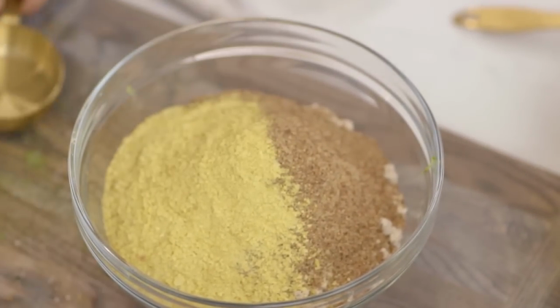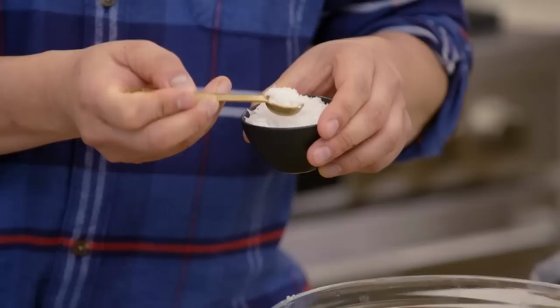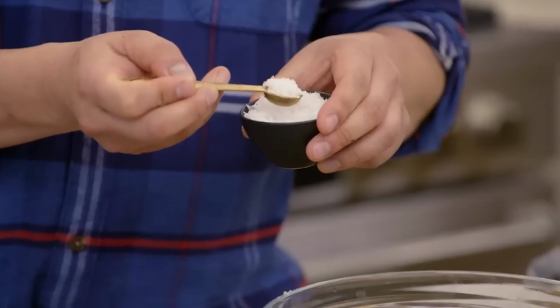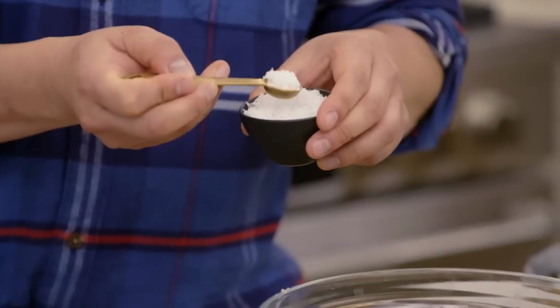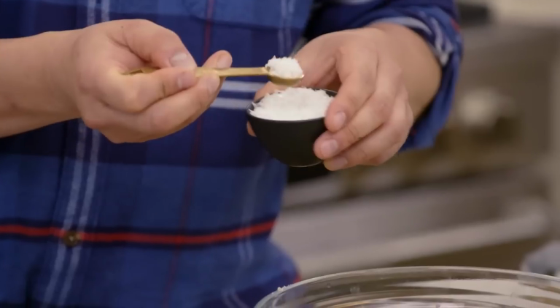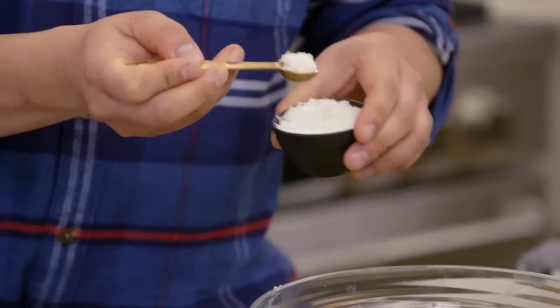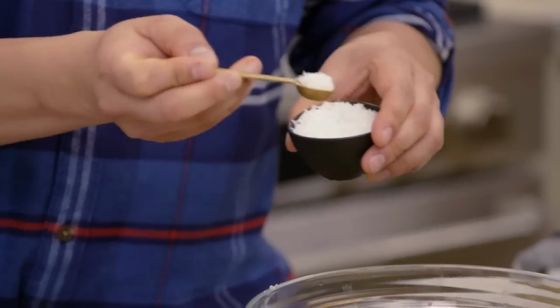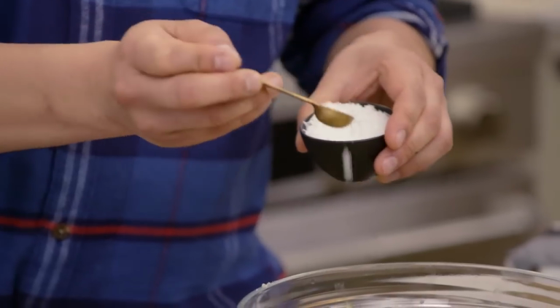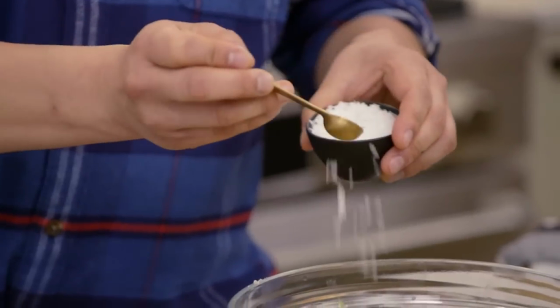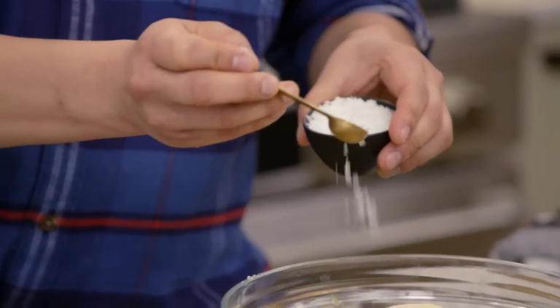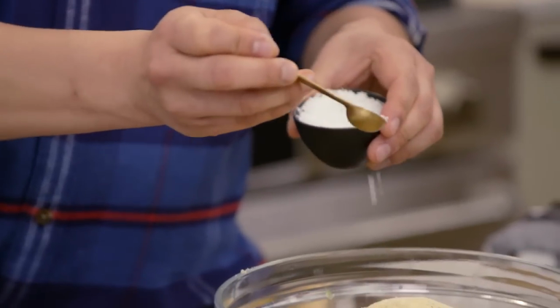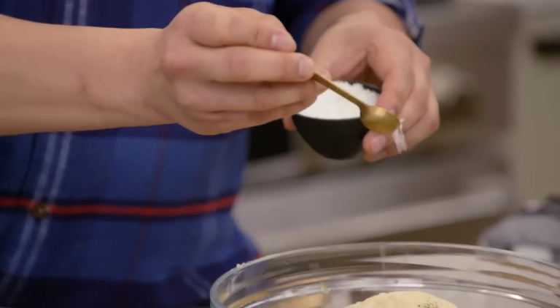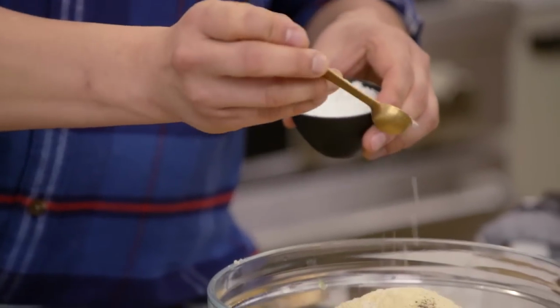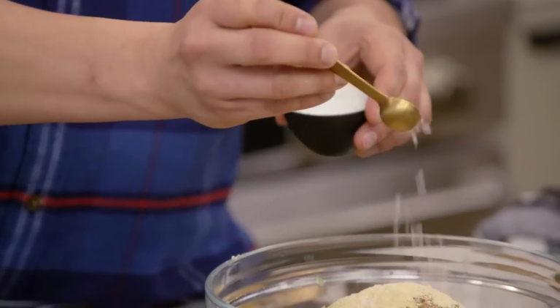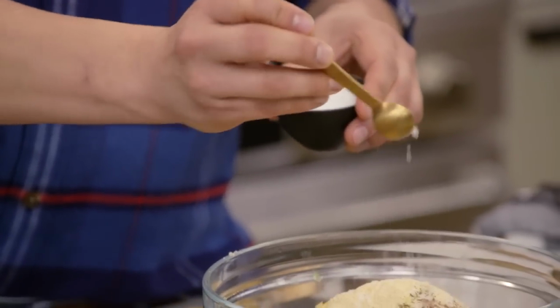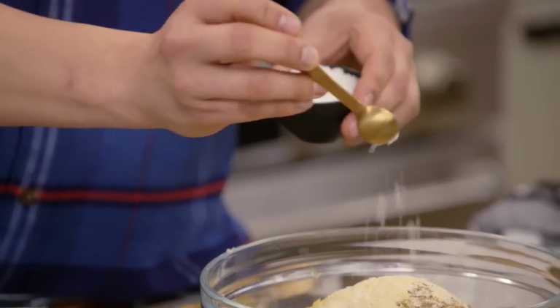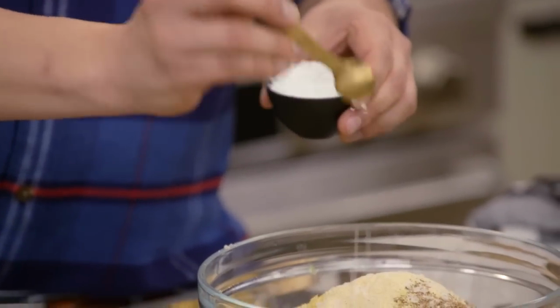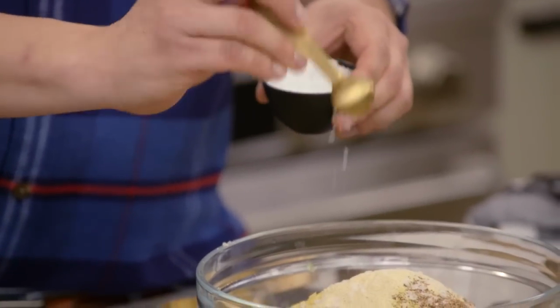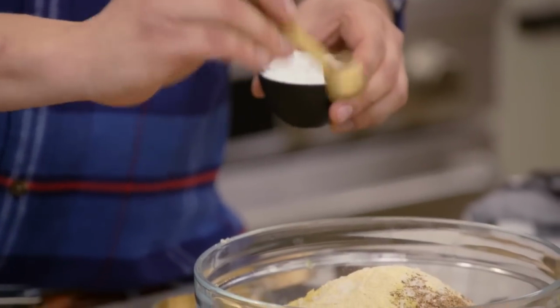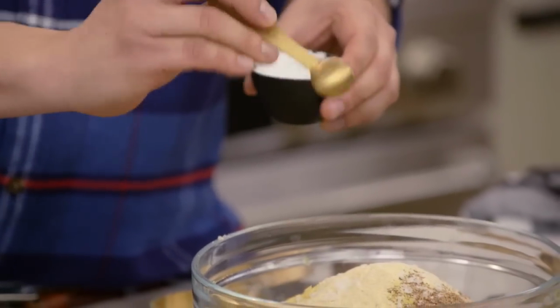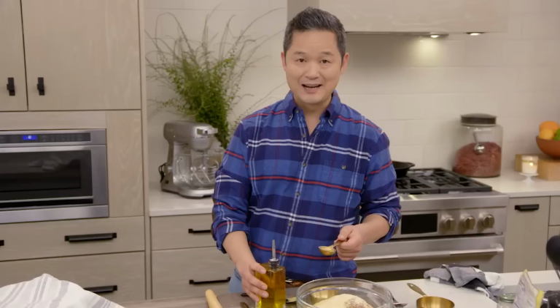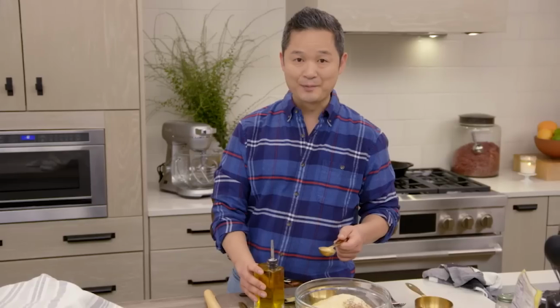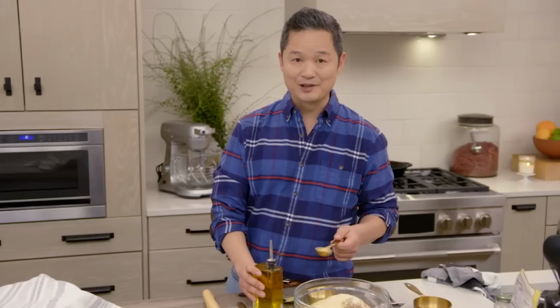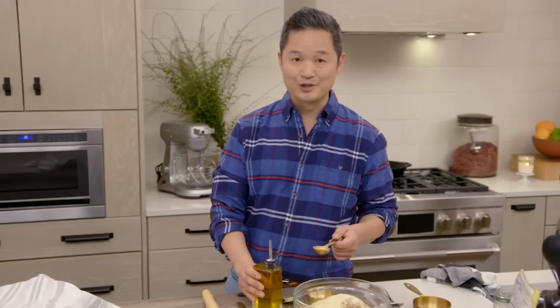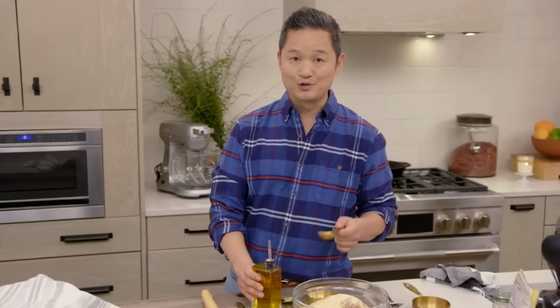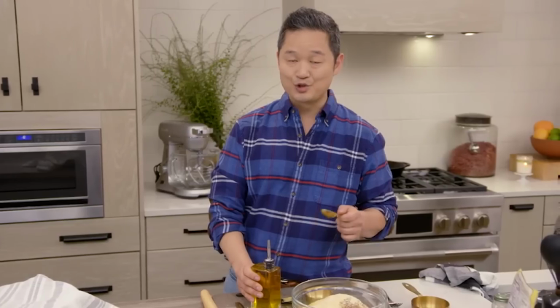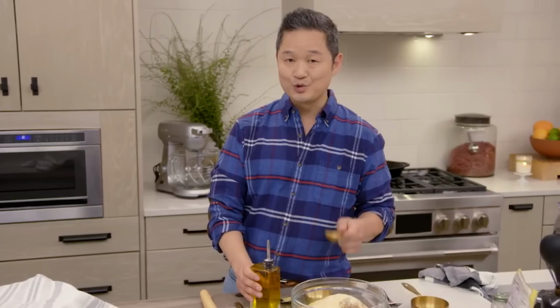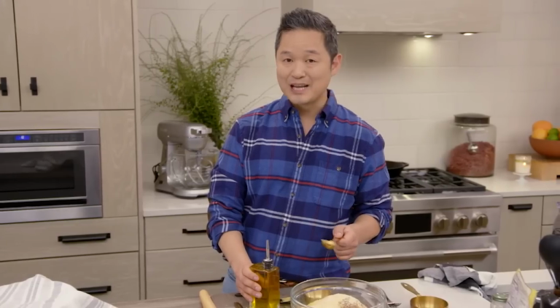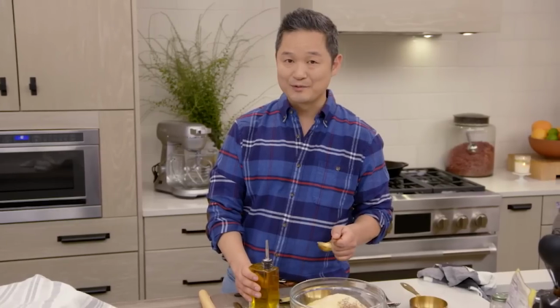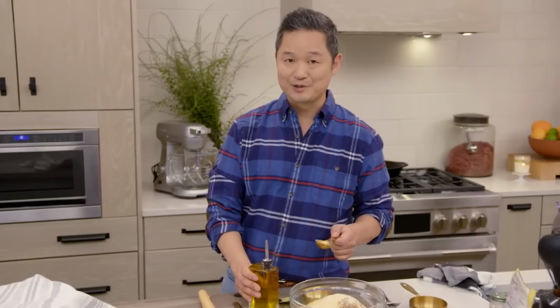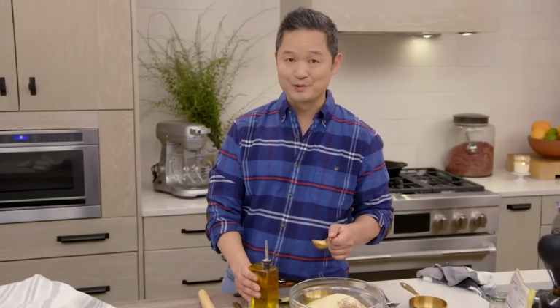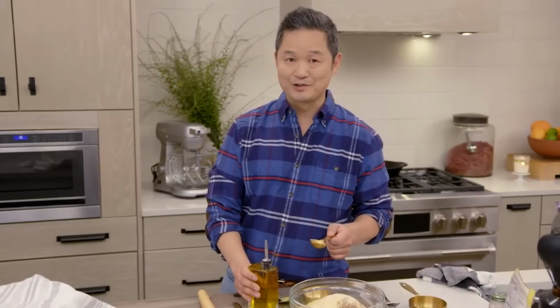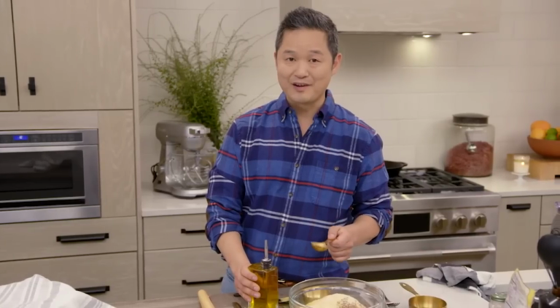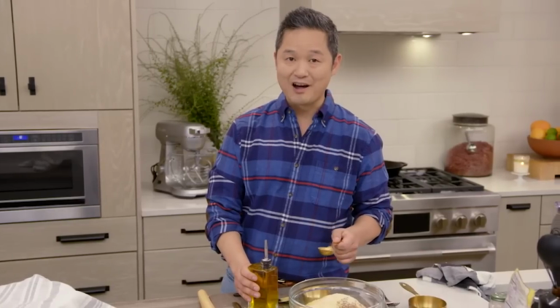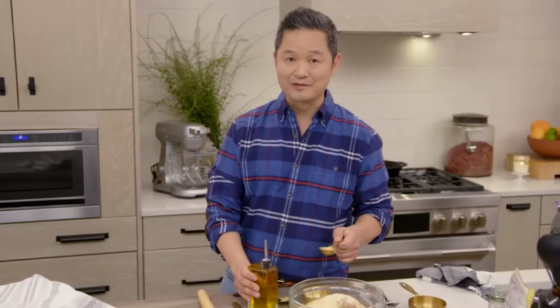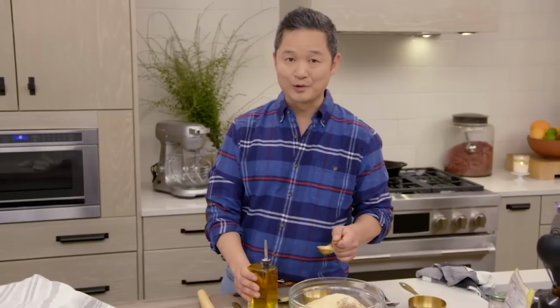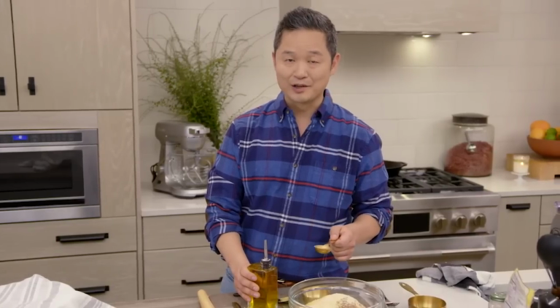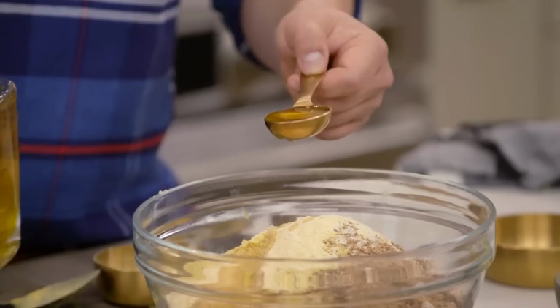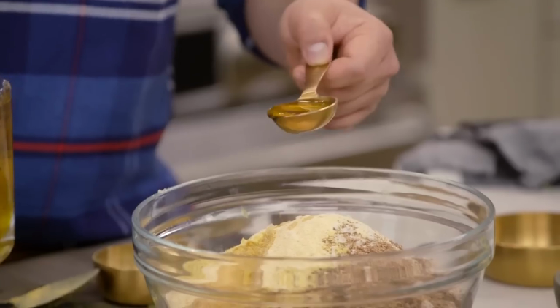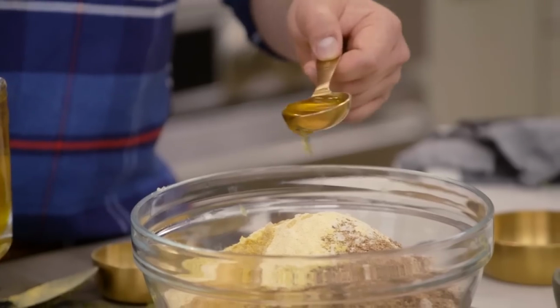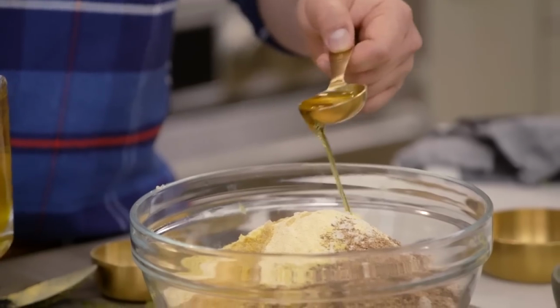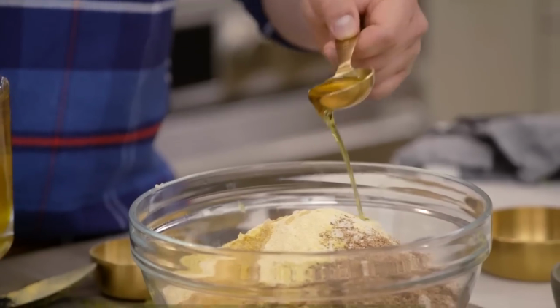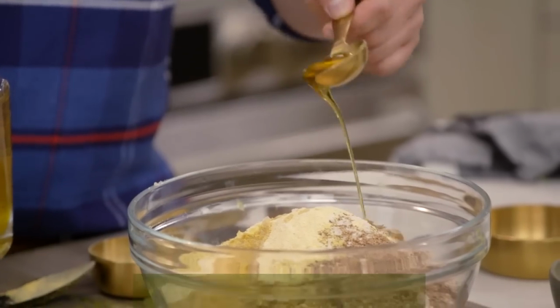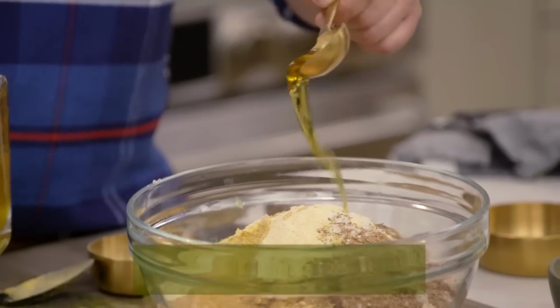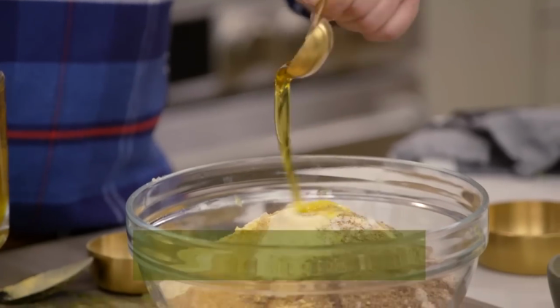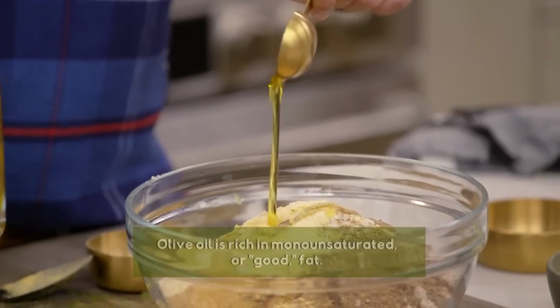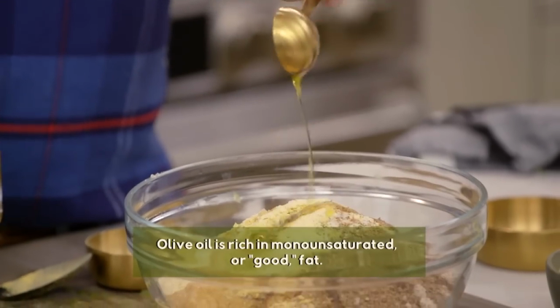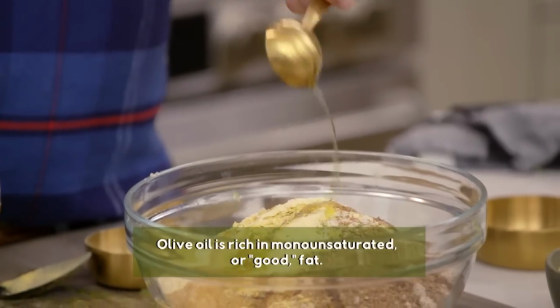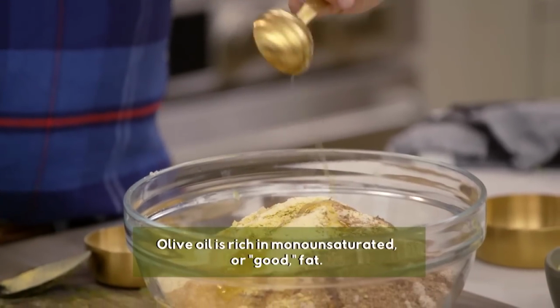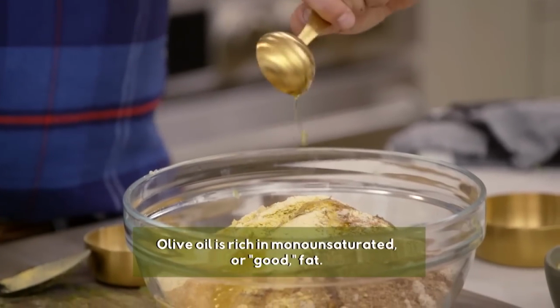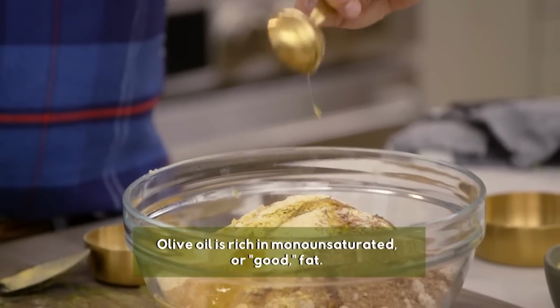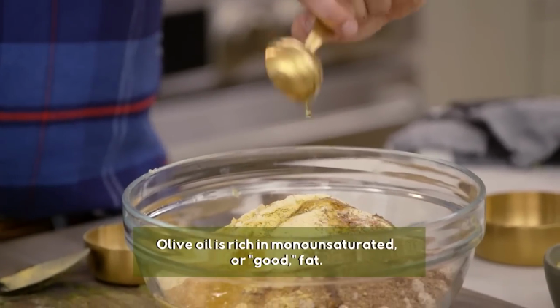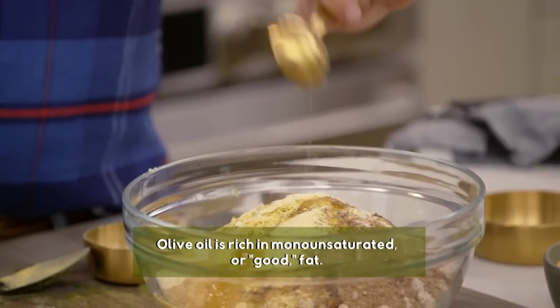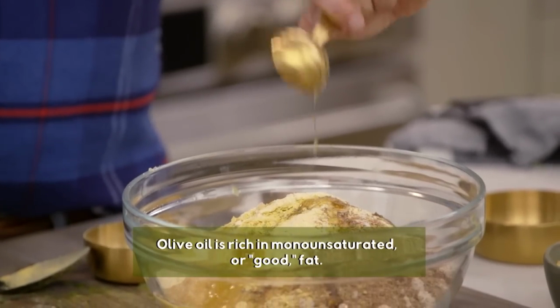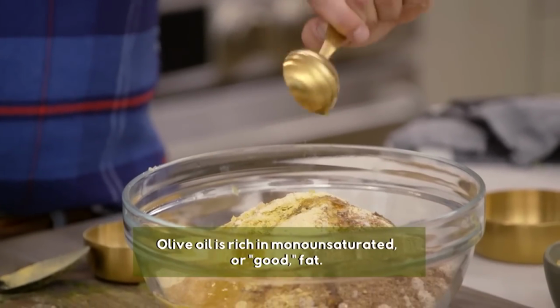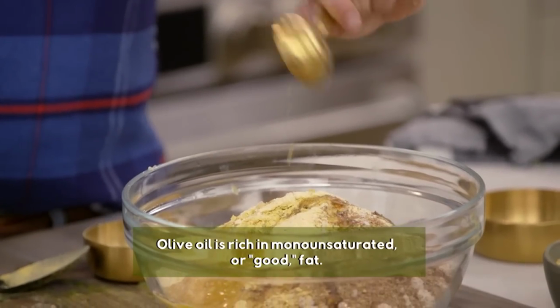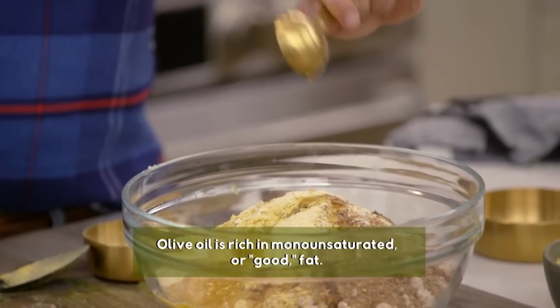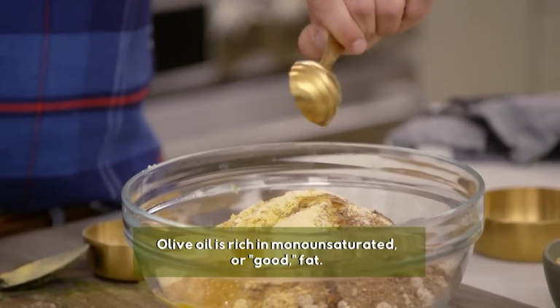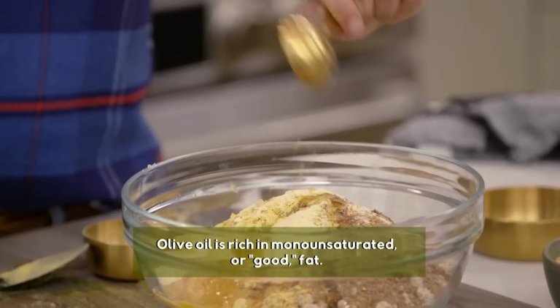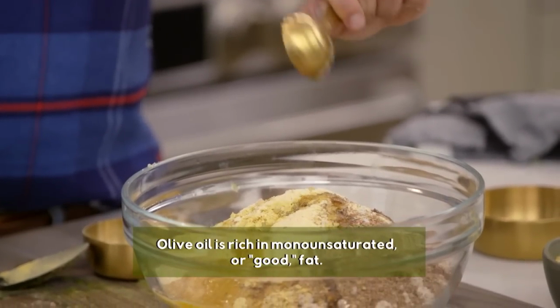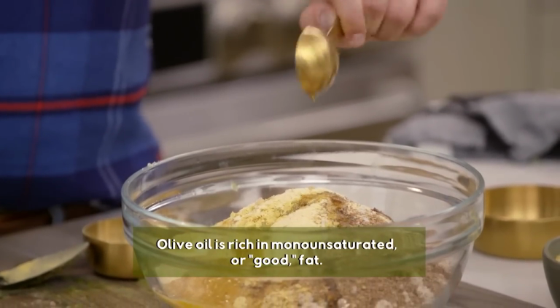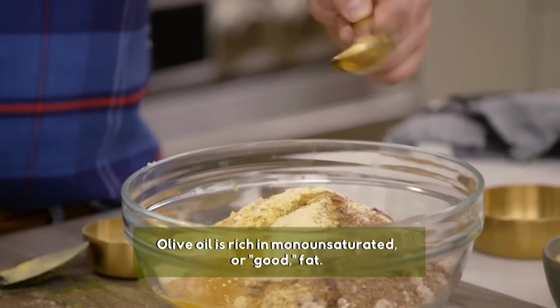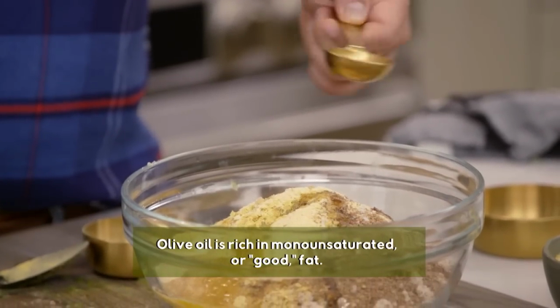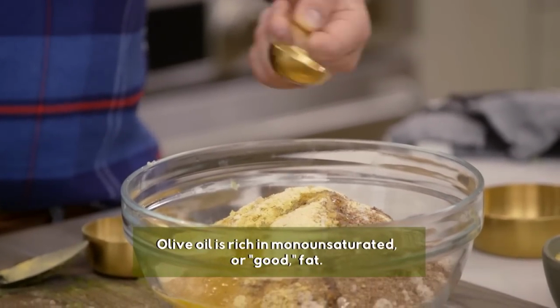Half a teaspoon of salt. And now two tablespoons of olive oil — it helps crisp up the cracker when it's baking.